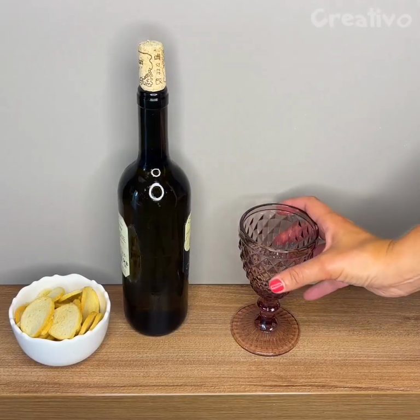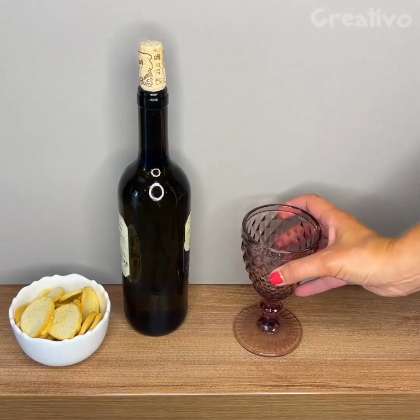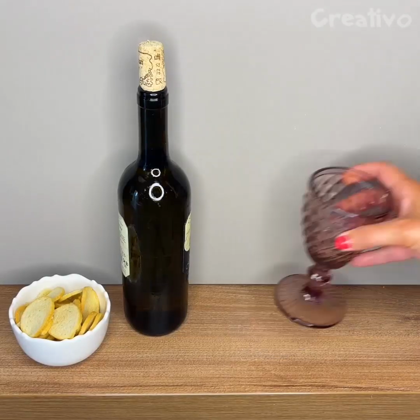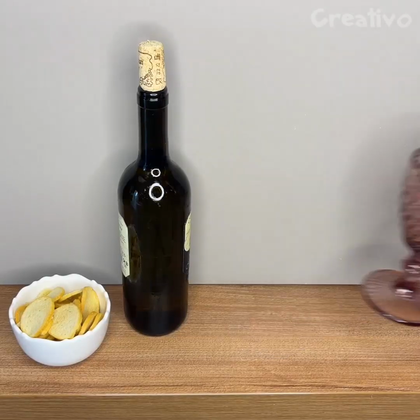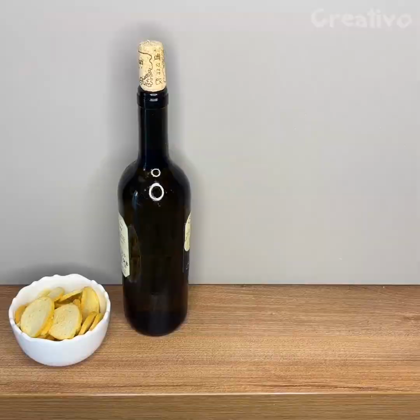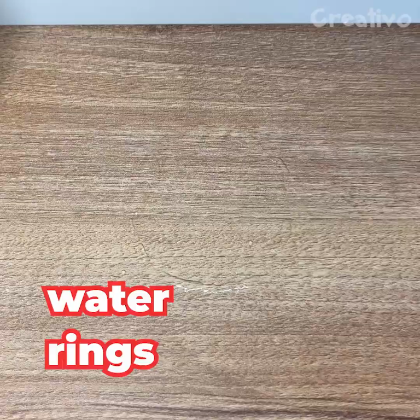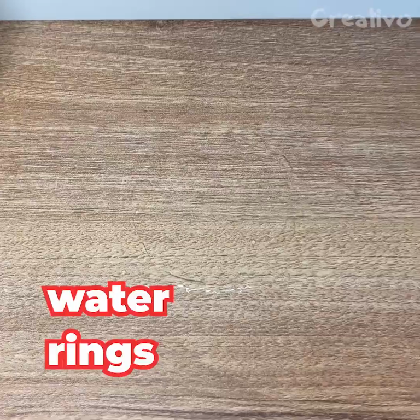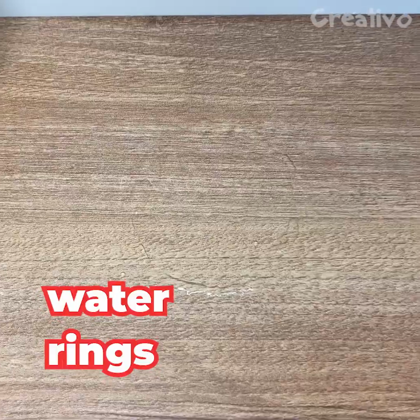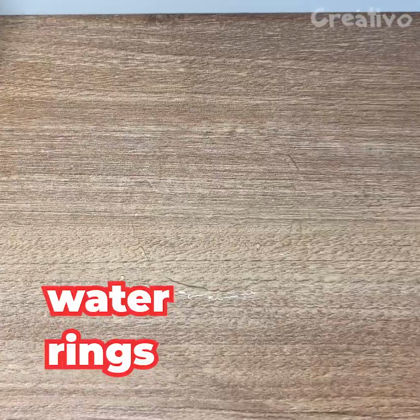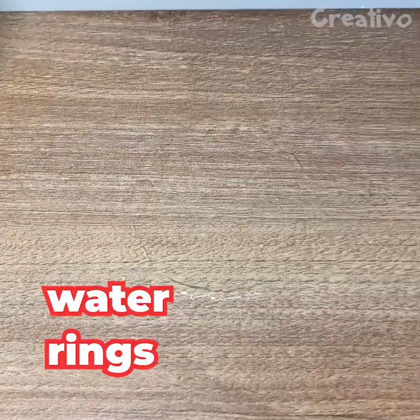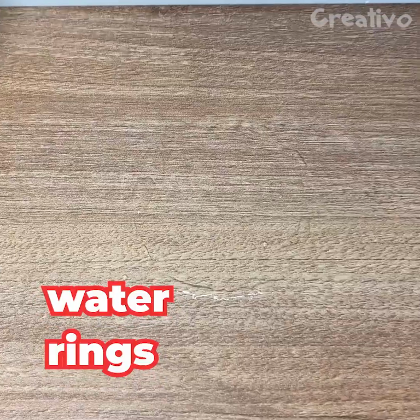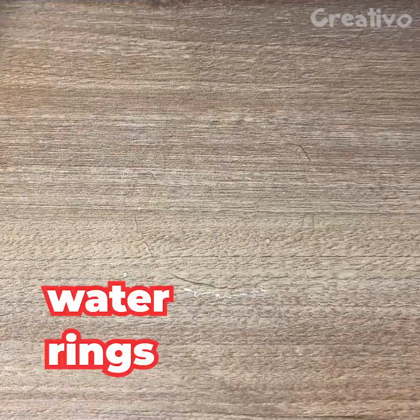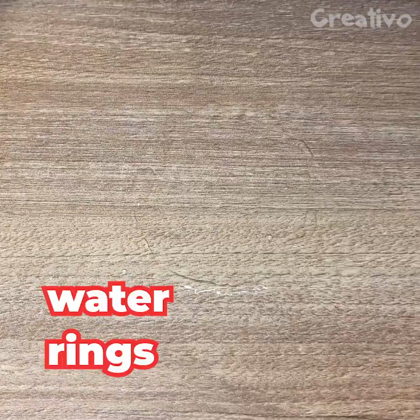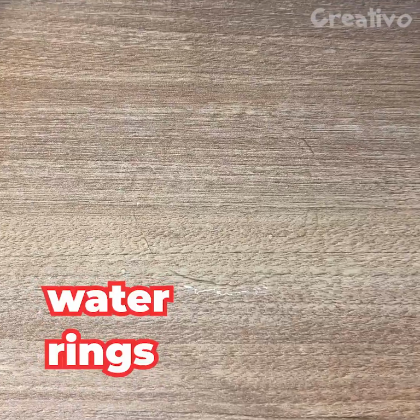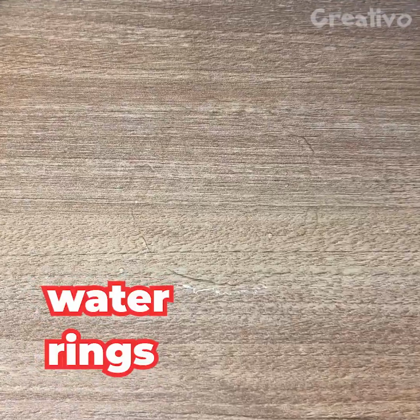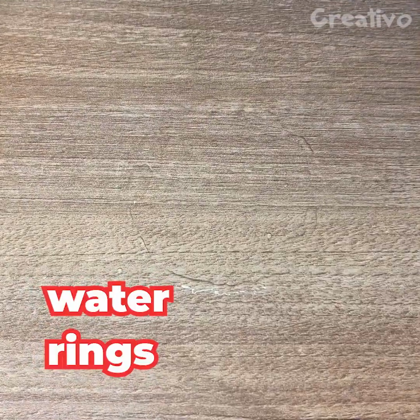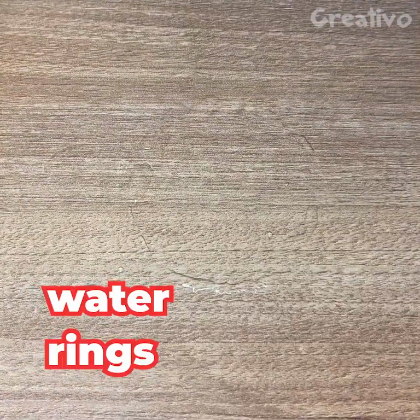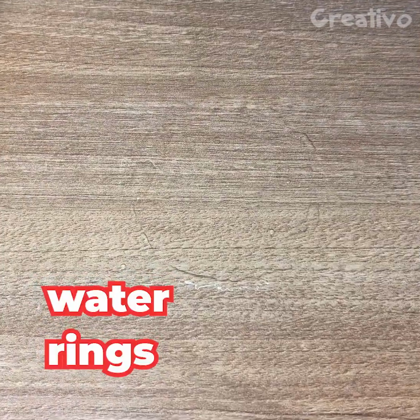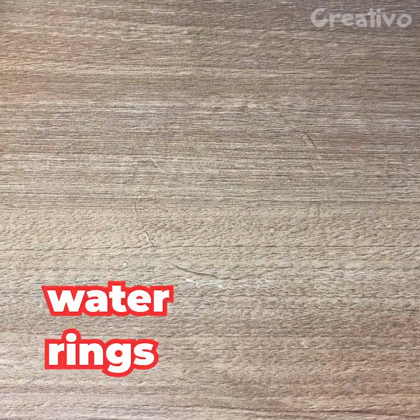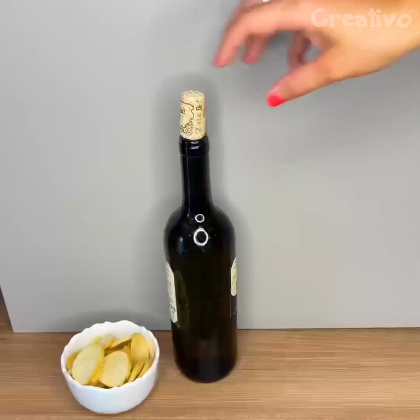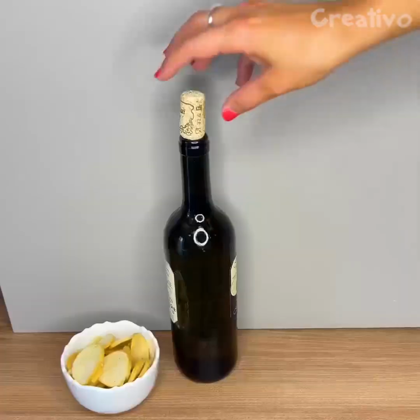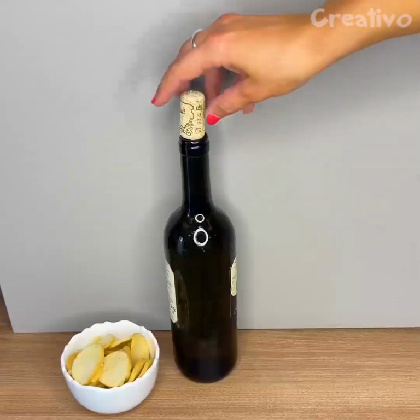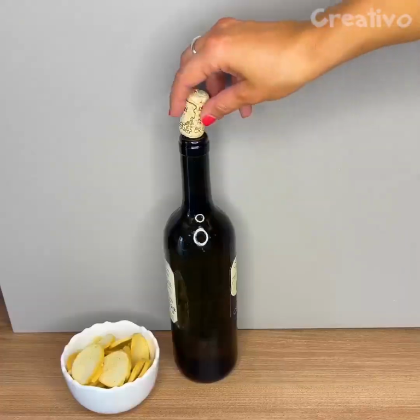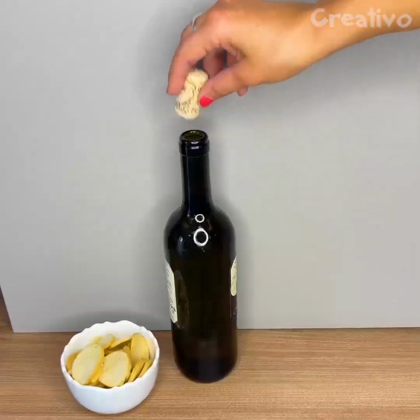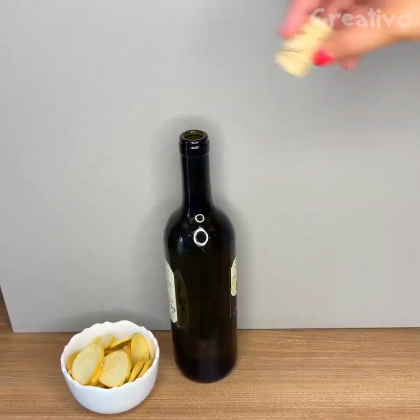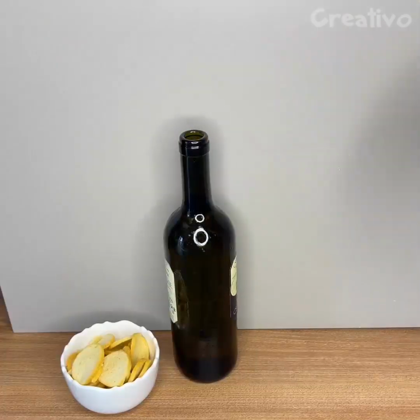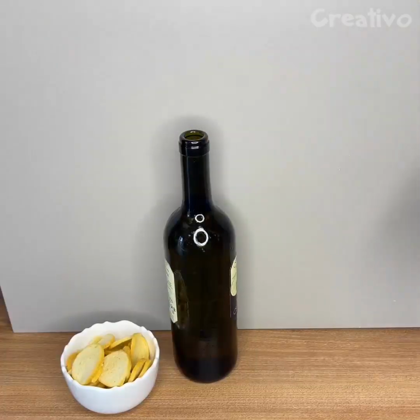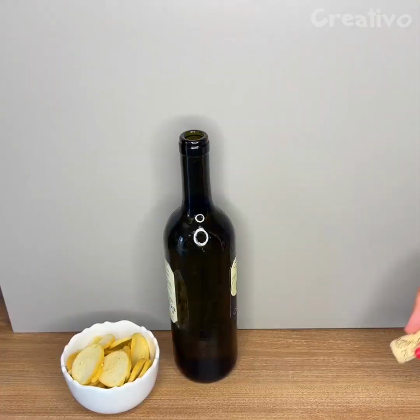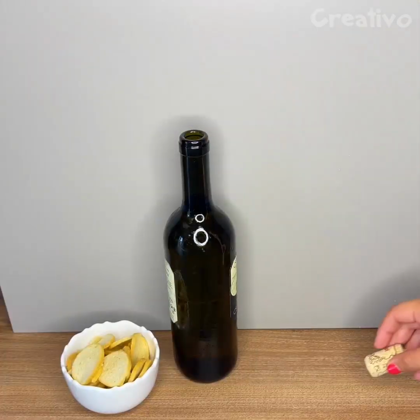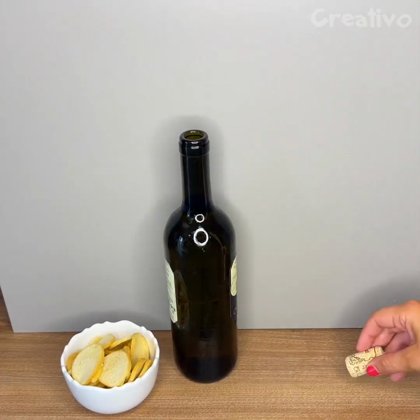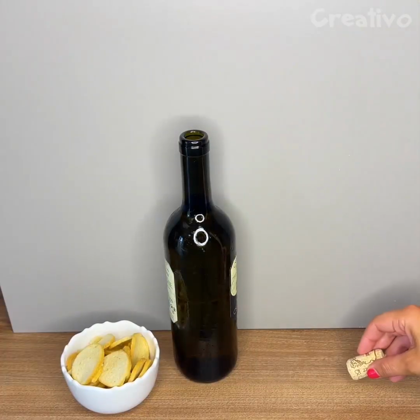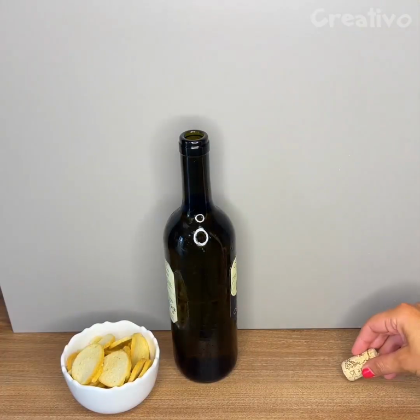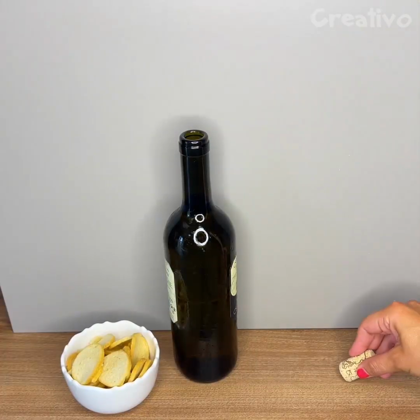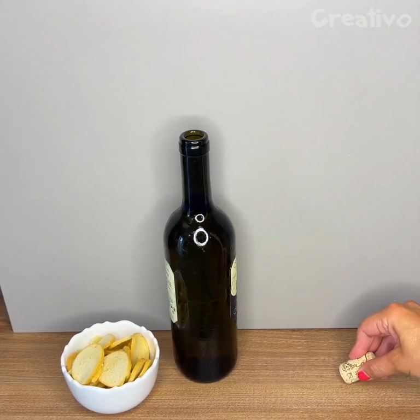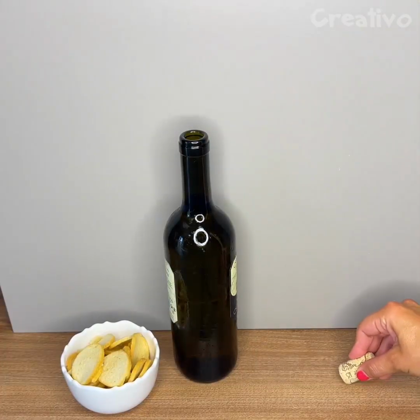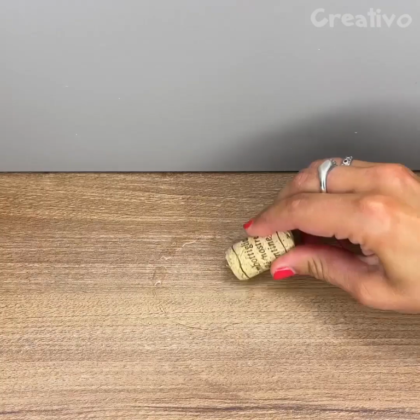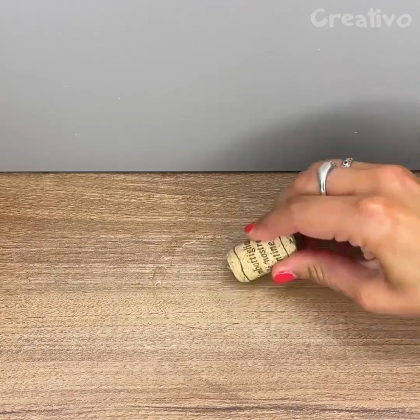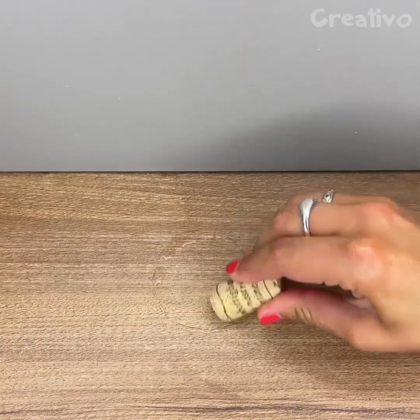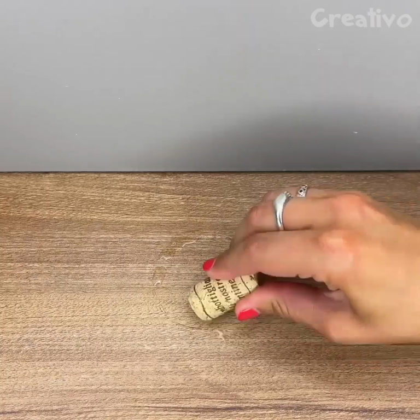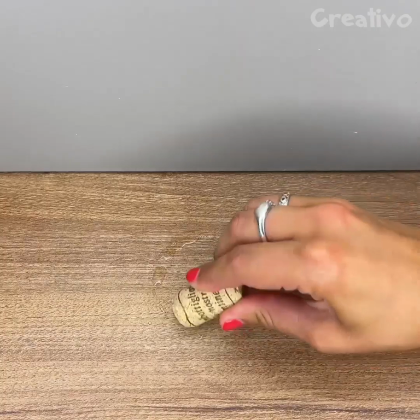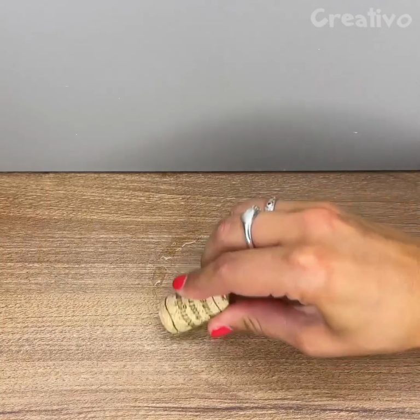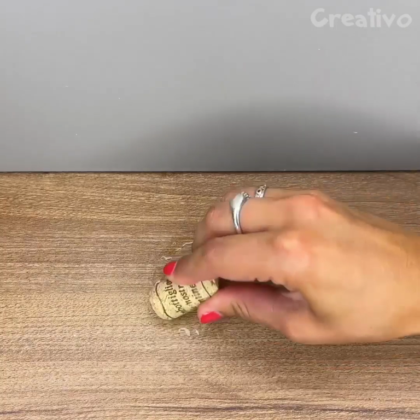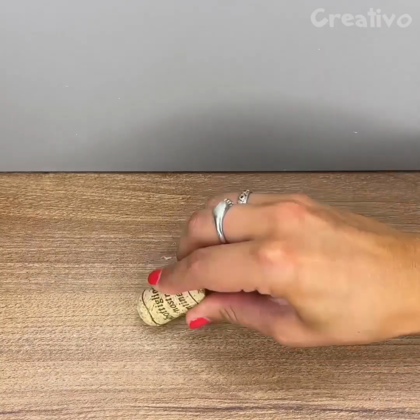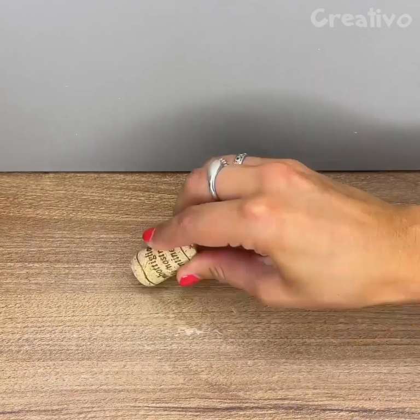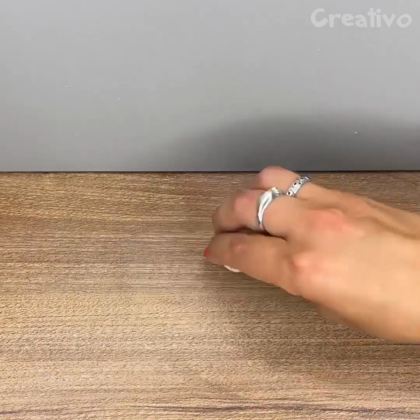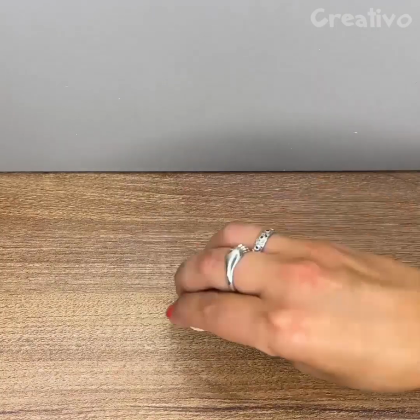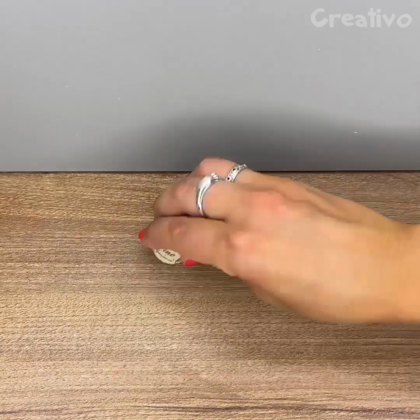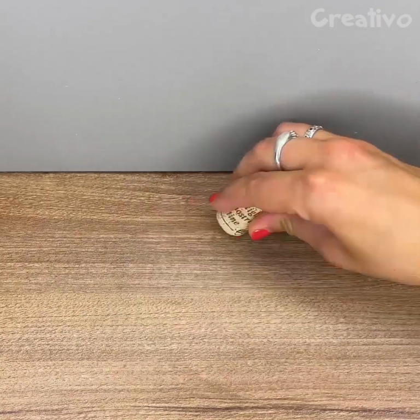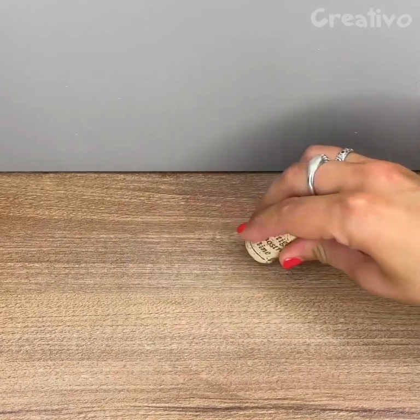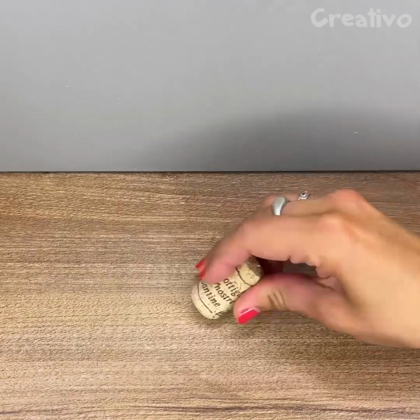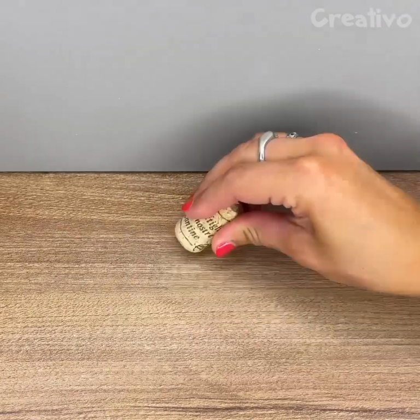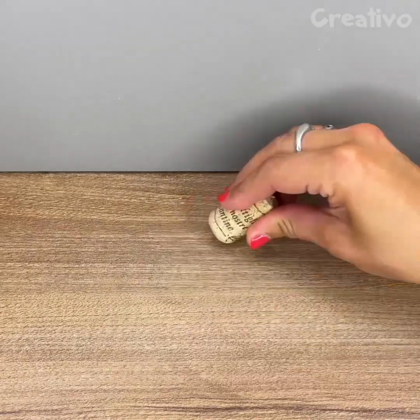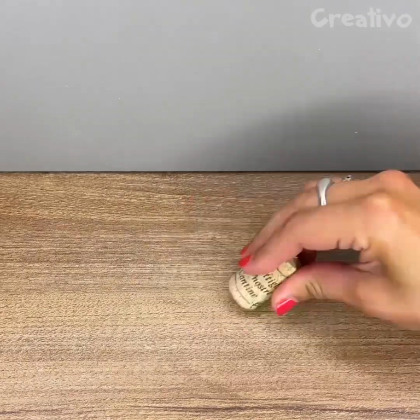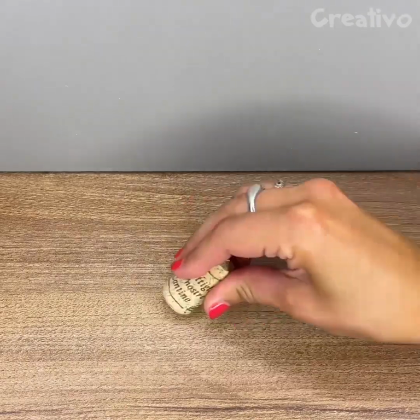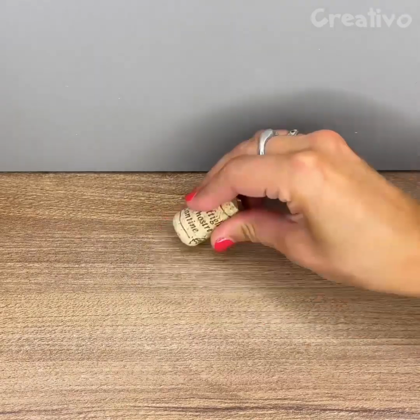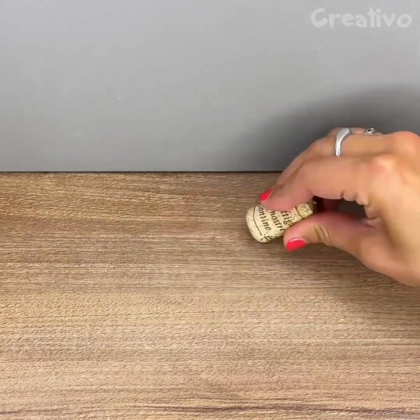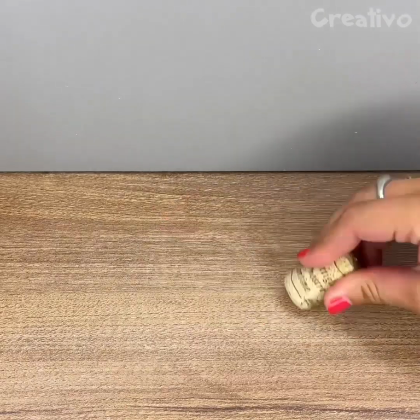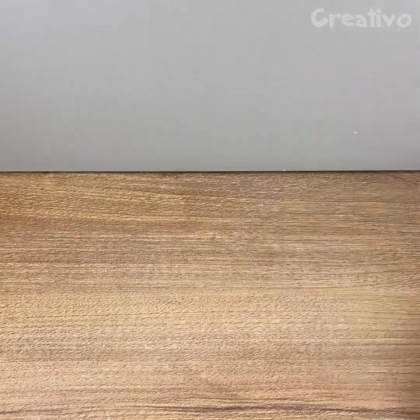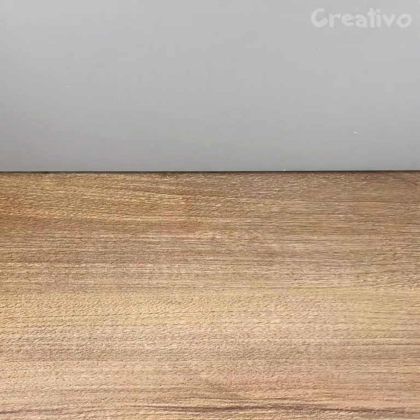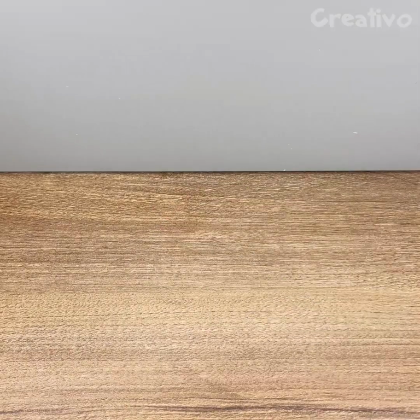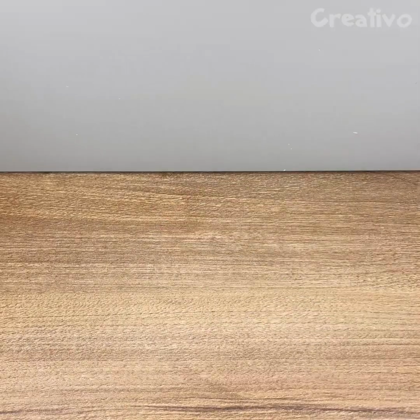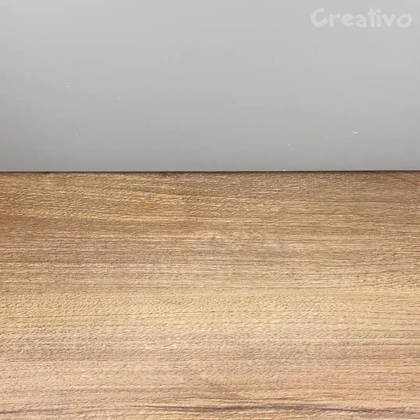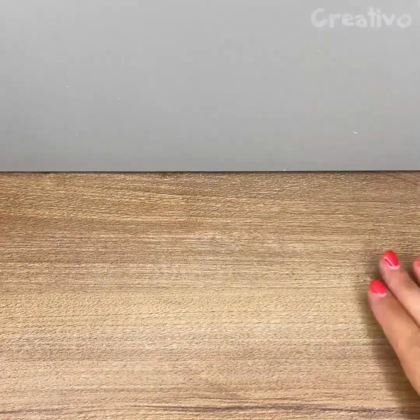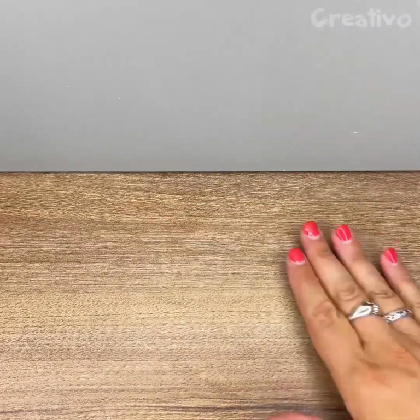Water rings left on a wood surface? Remove the water using a cork. Smart!